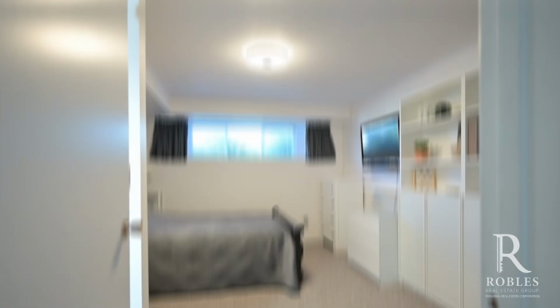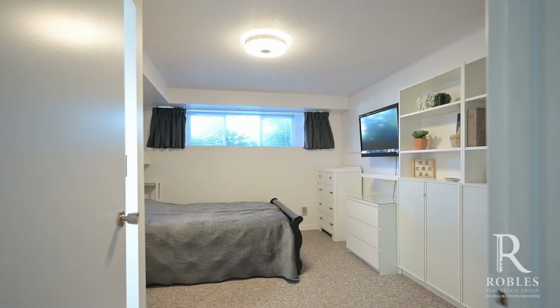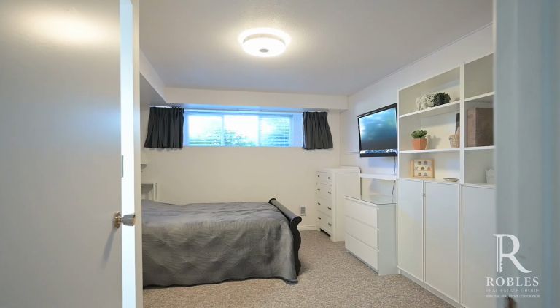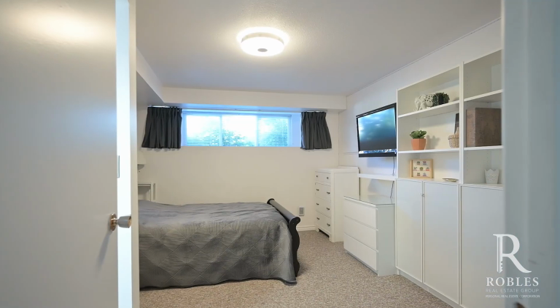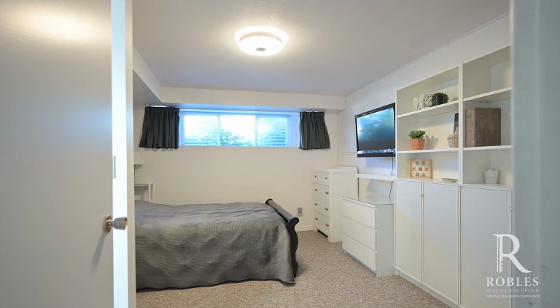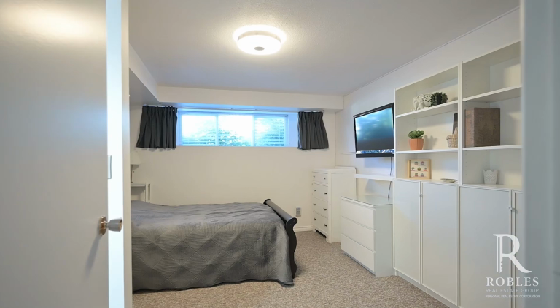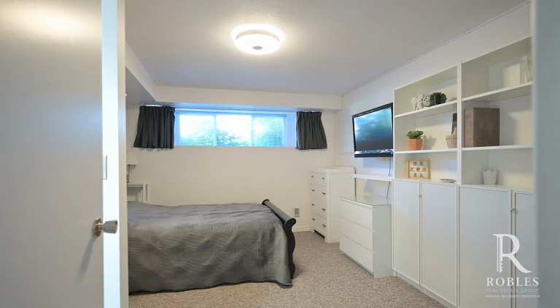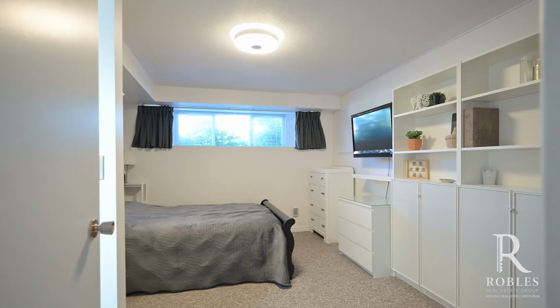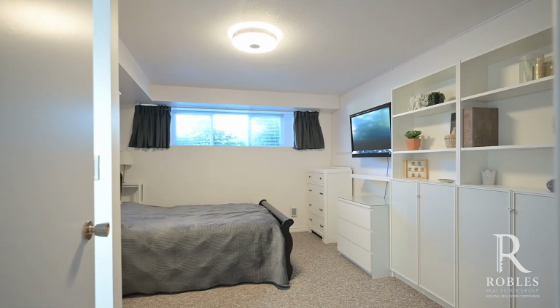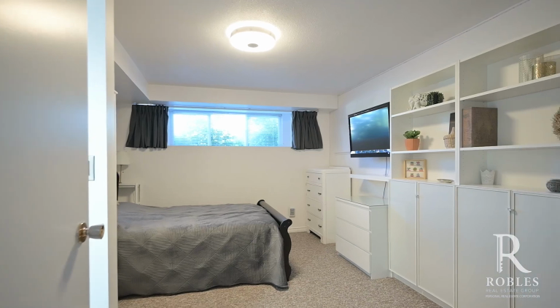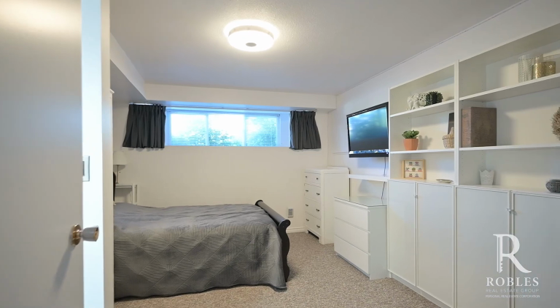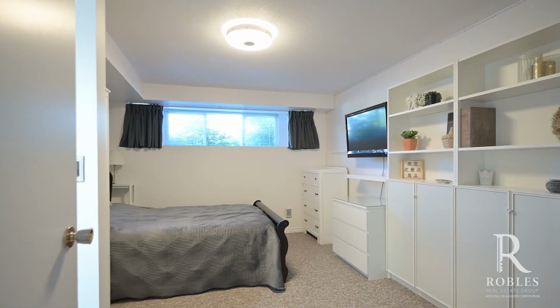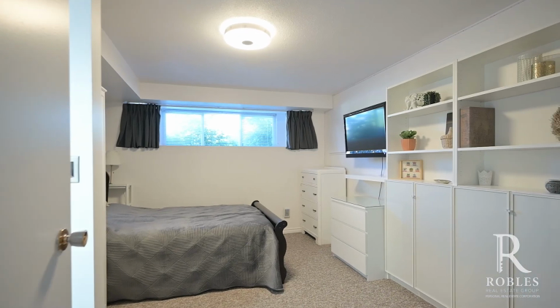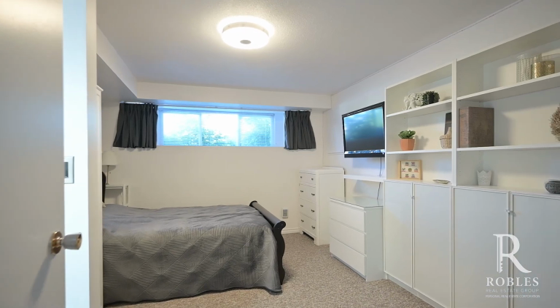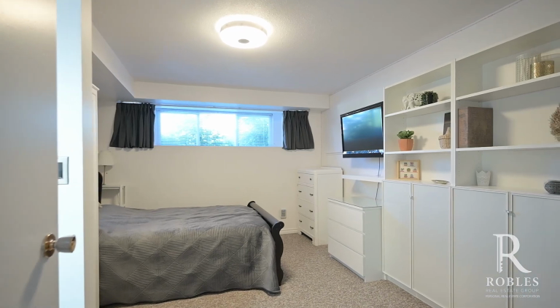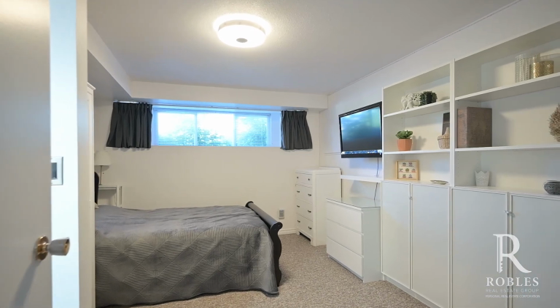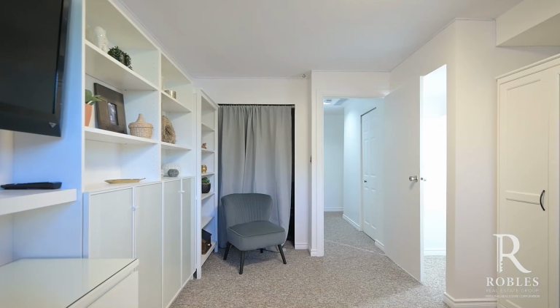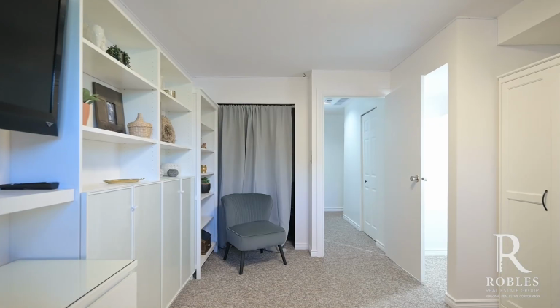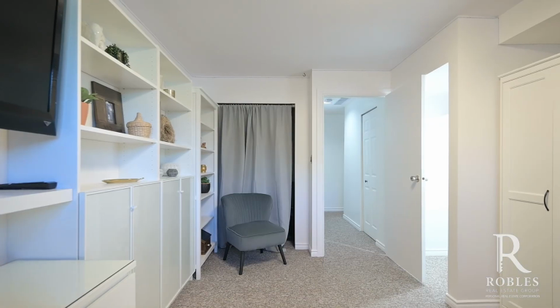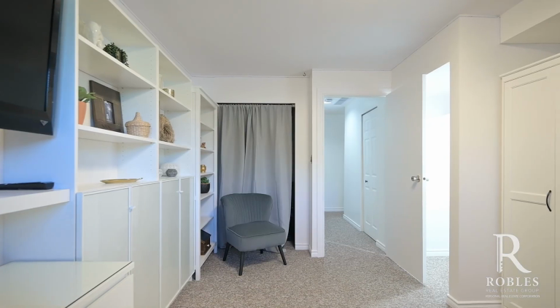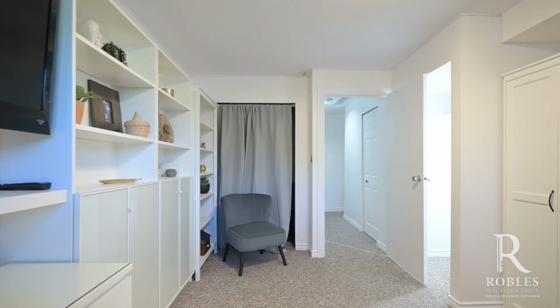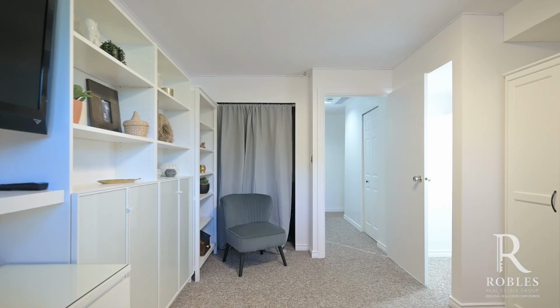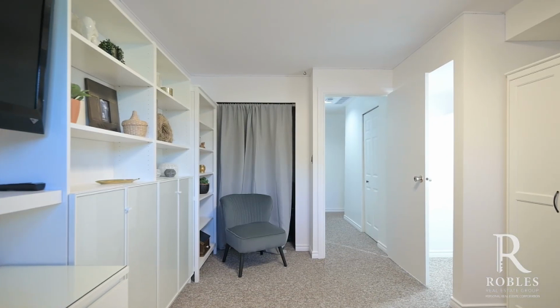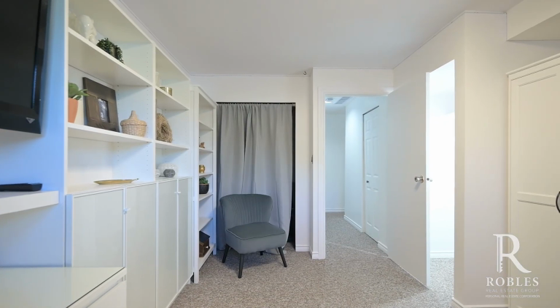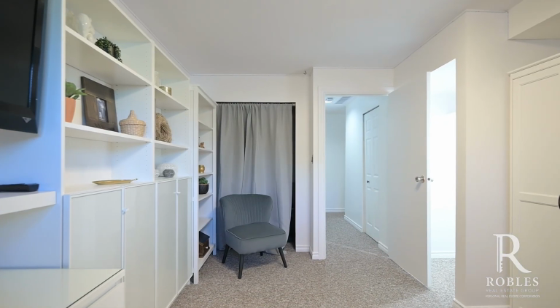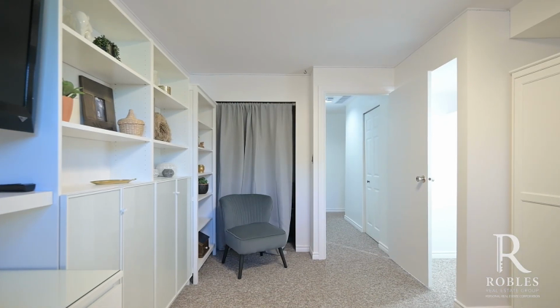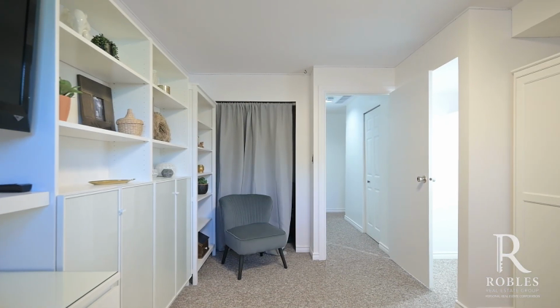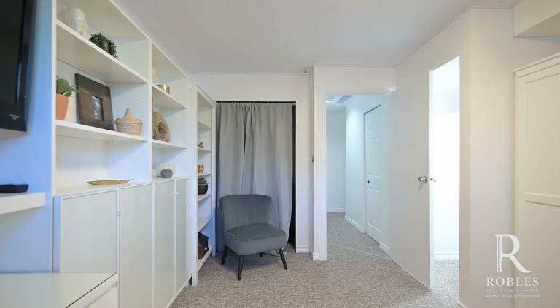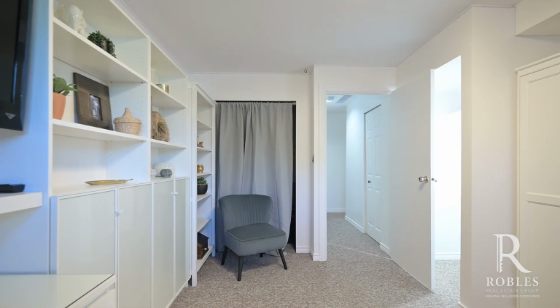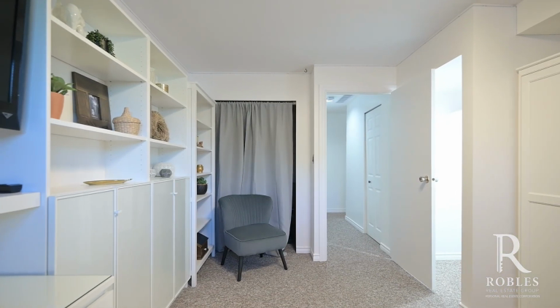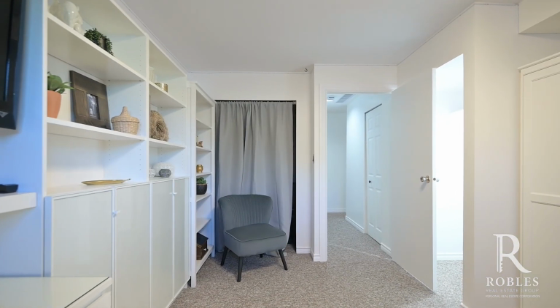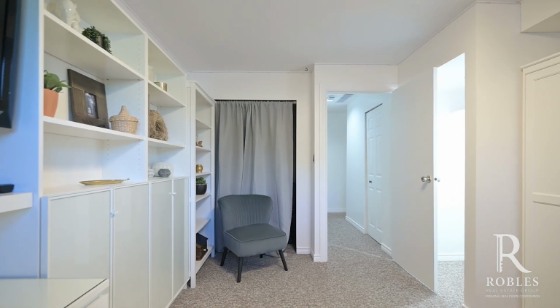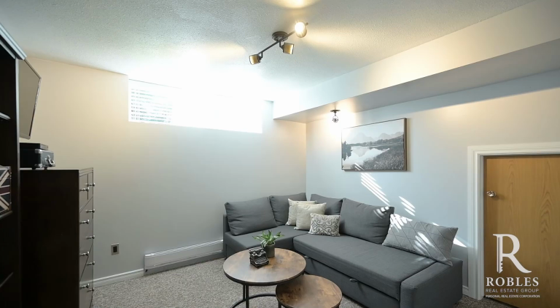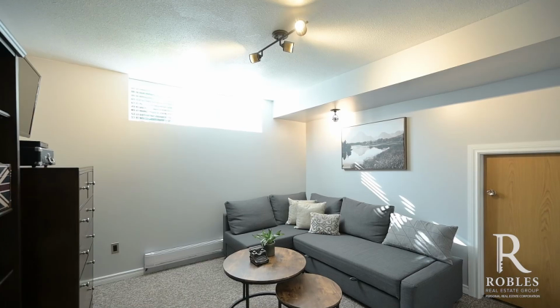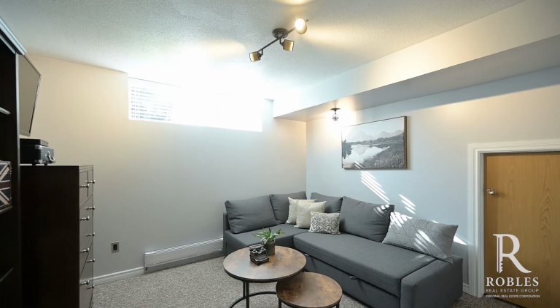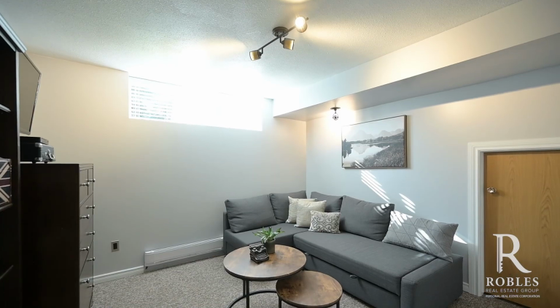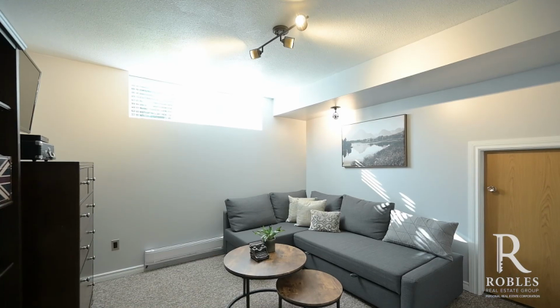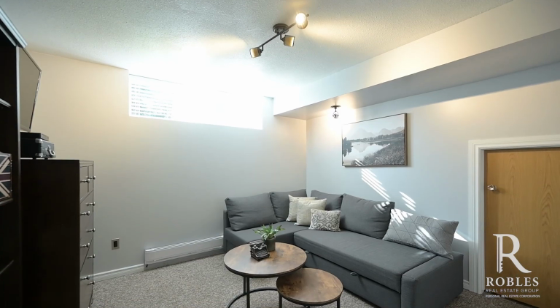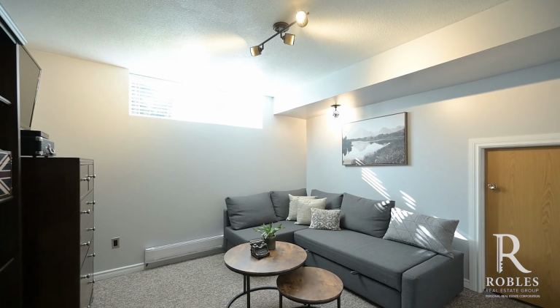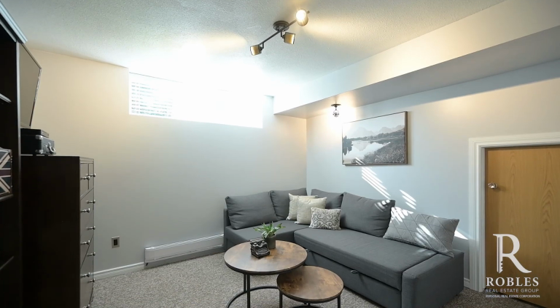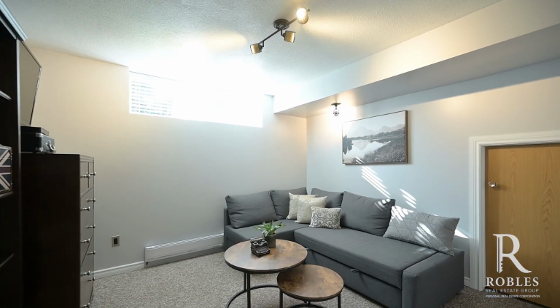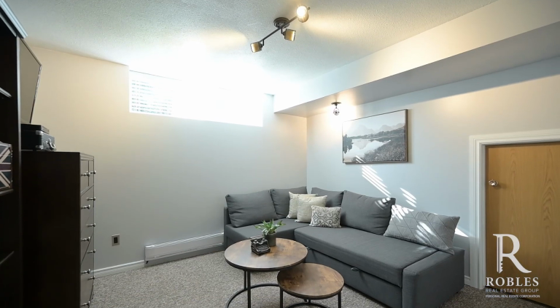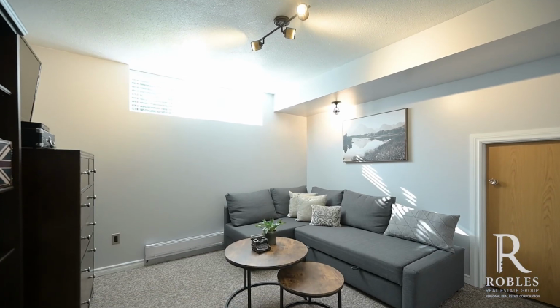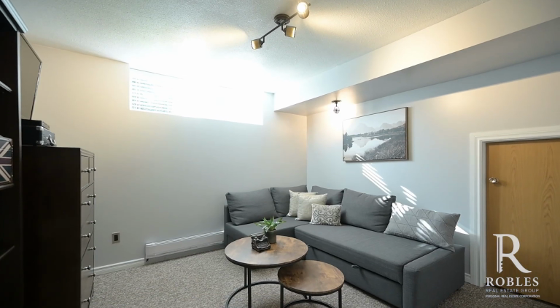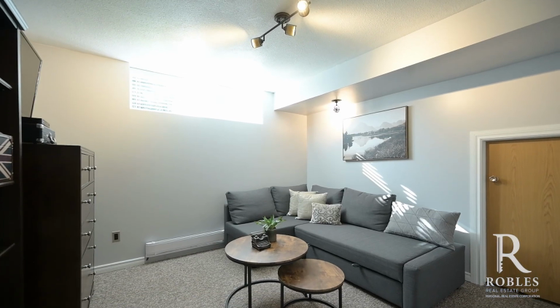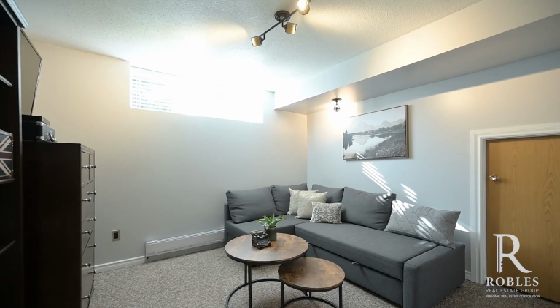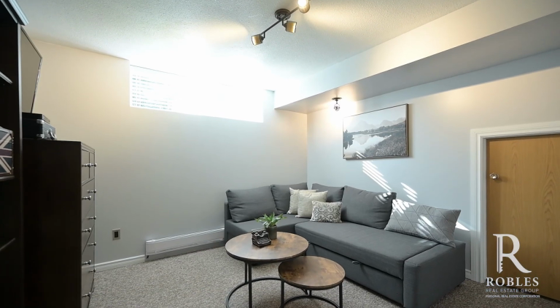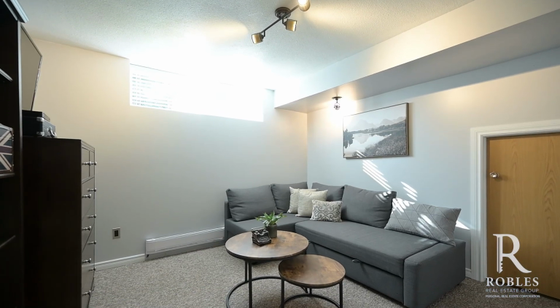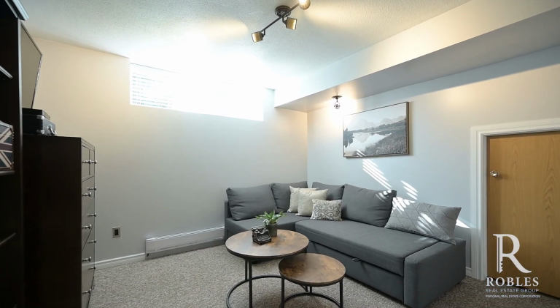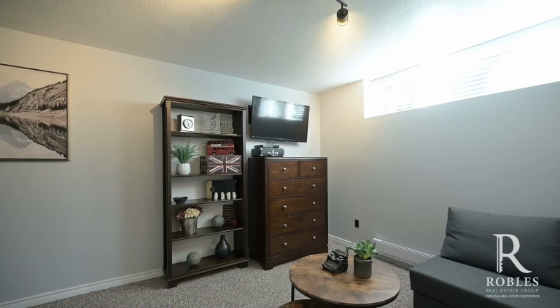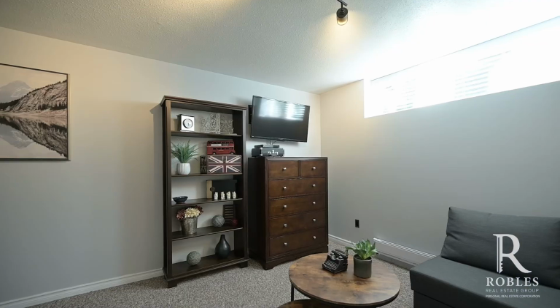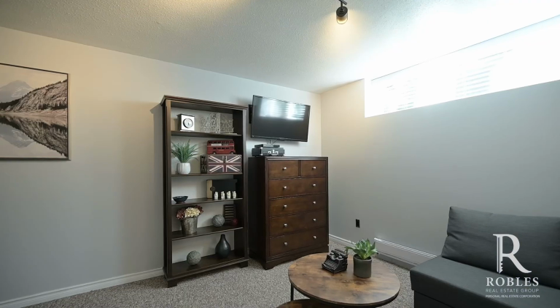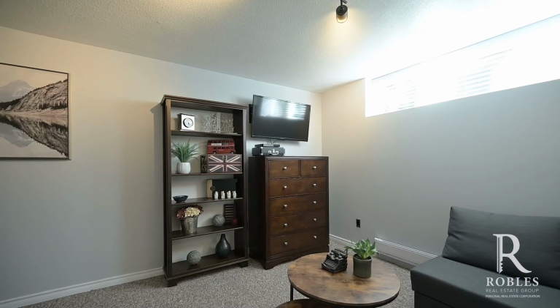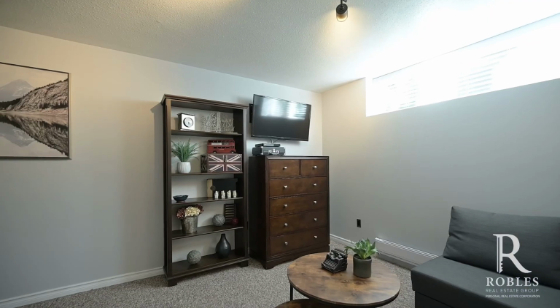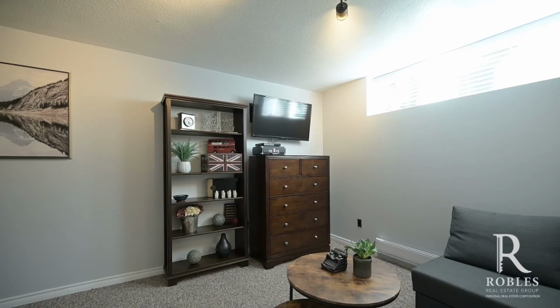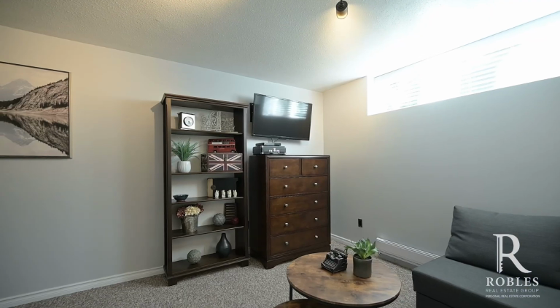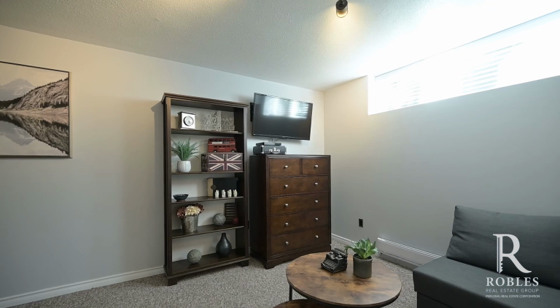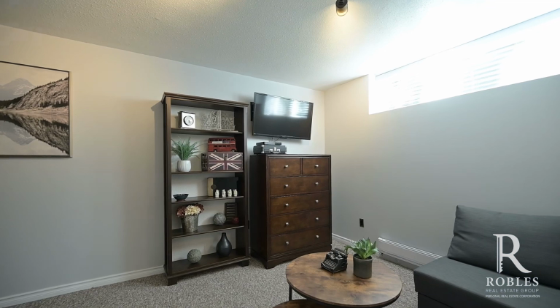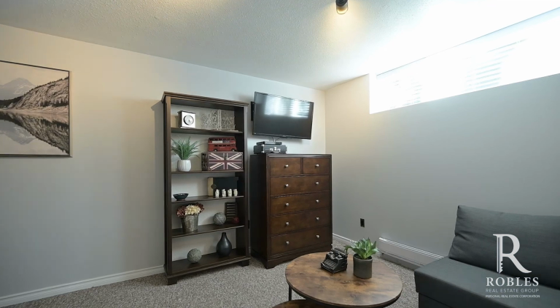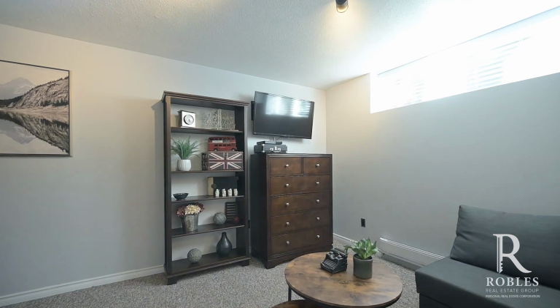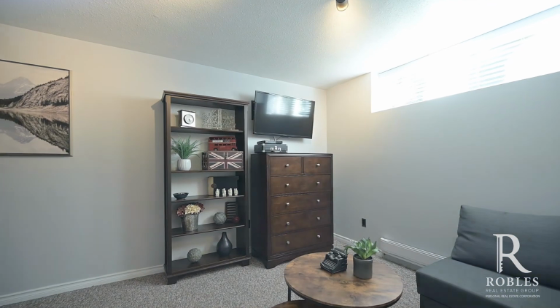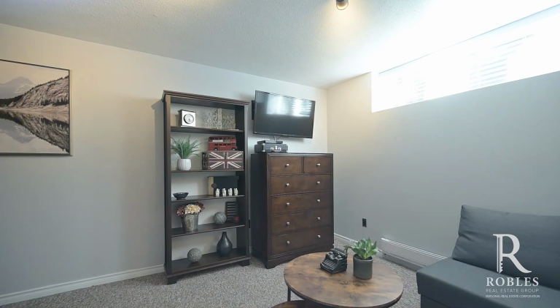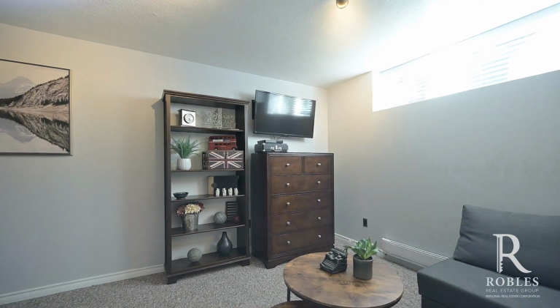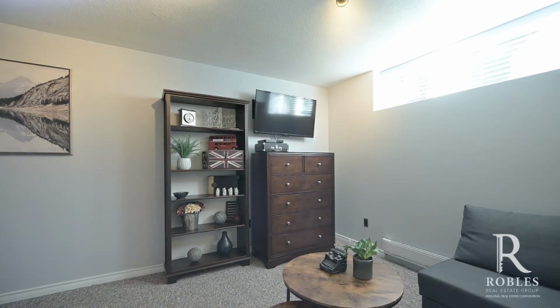Downstairs features two large bedrooms and a bonus 400 square feet of crawl space with a five-foot ceiling height.